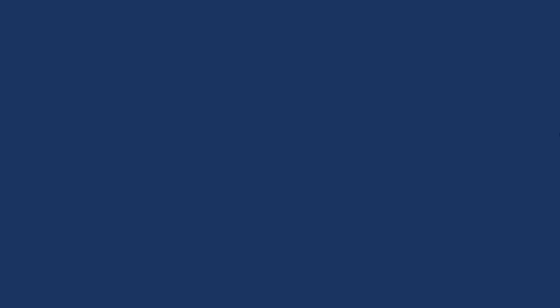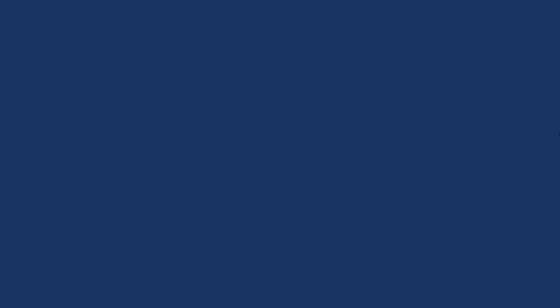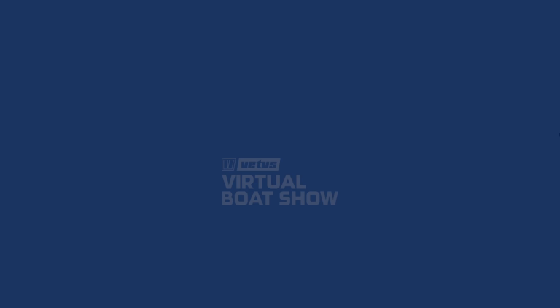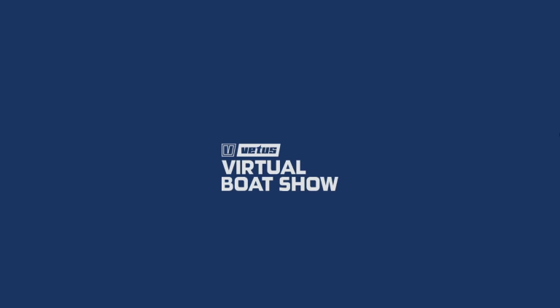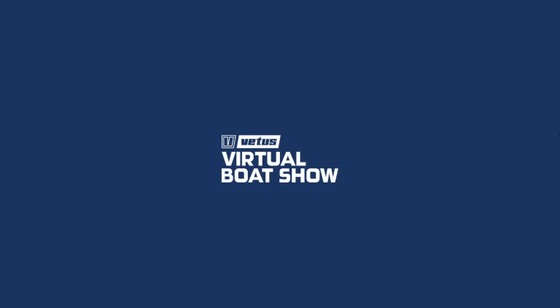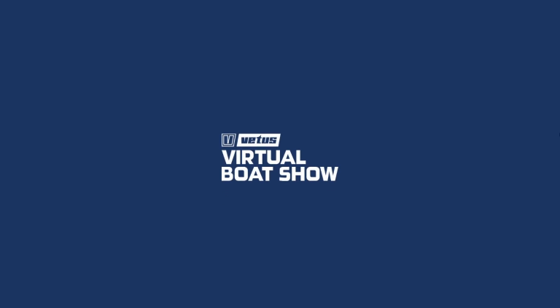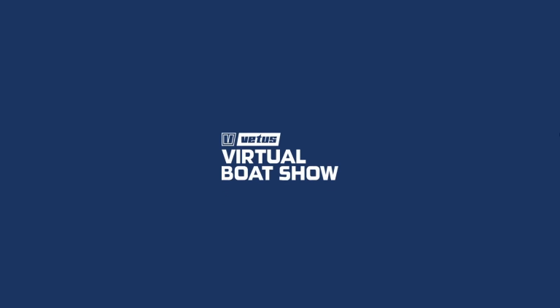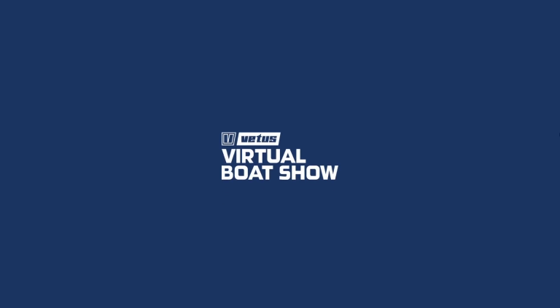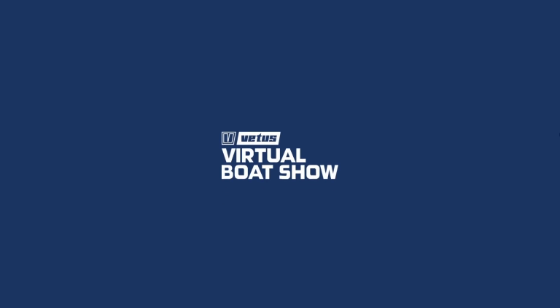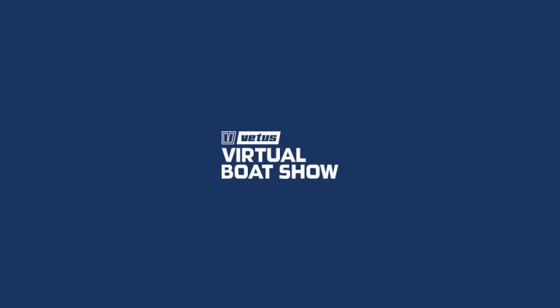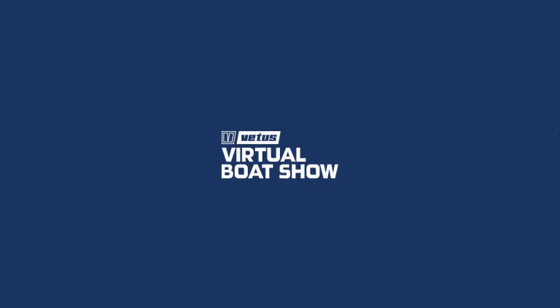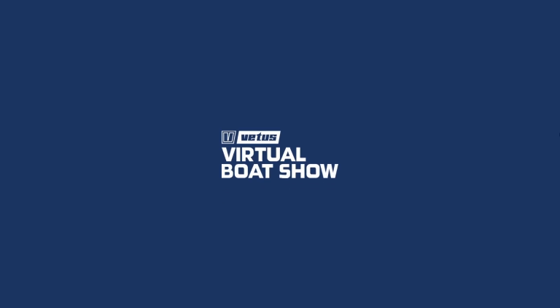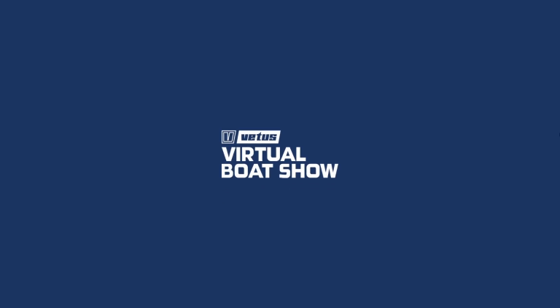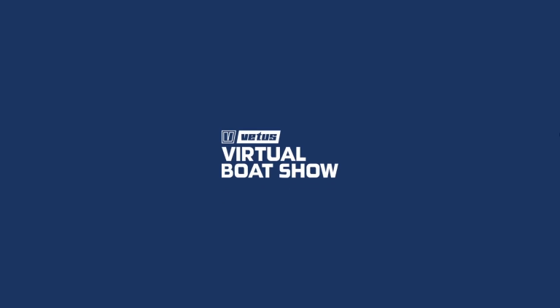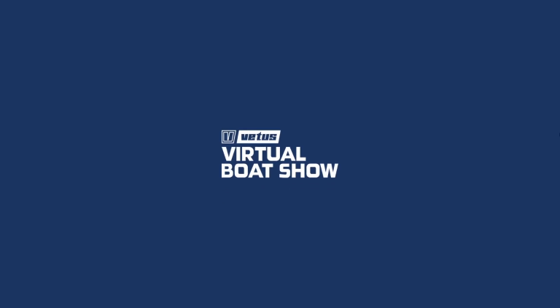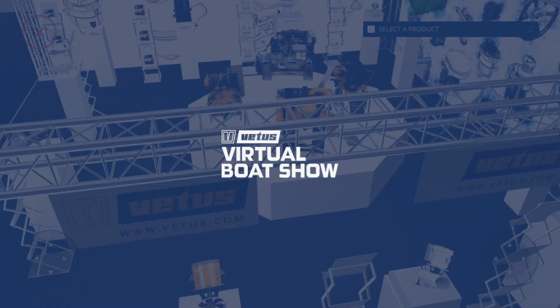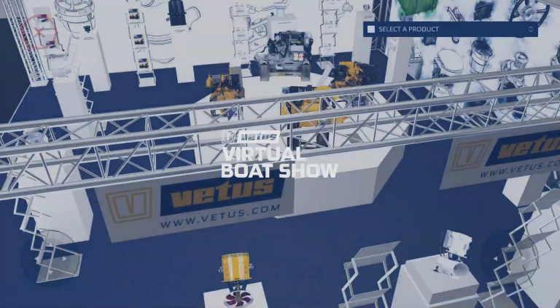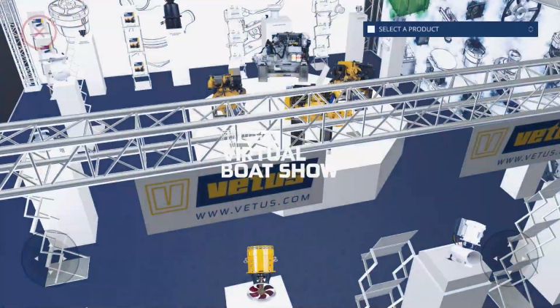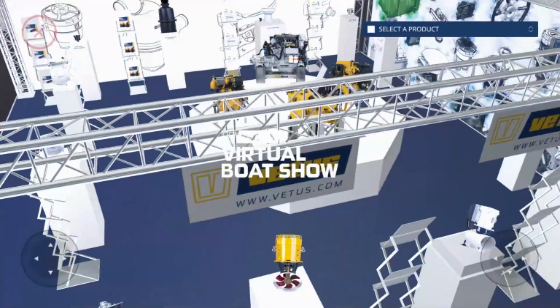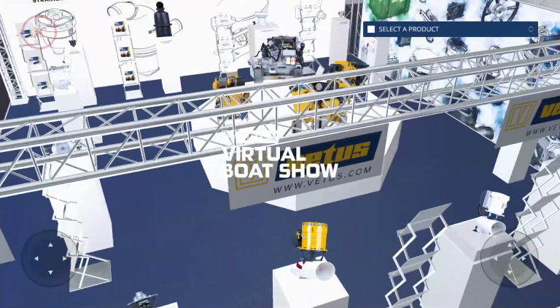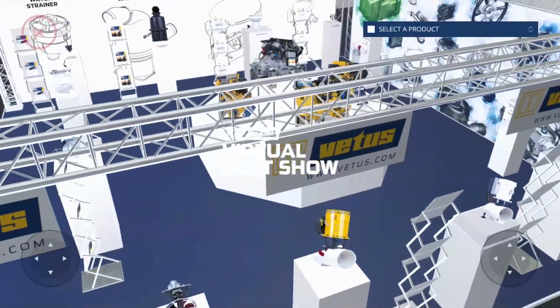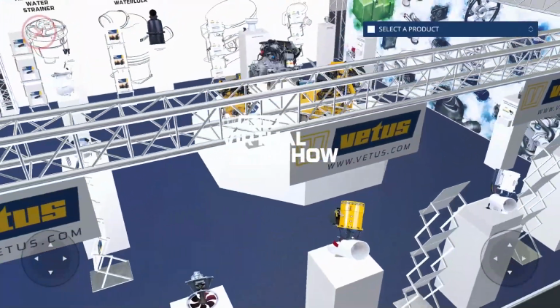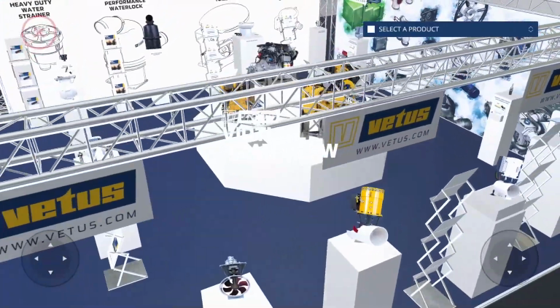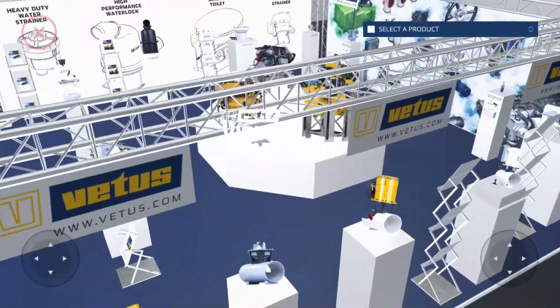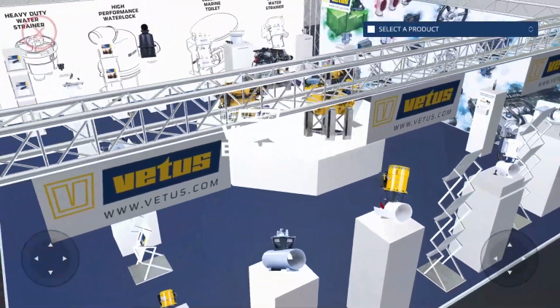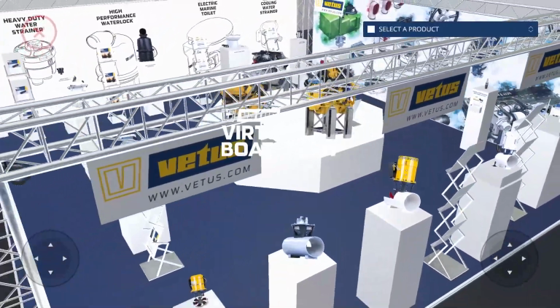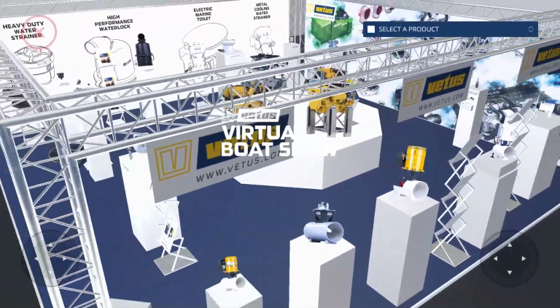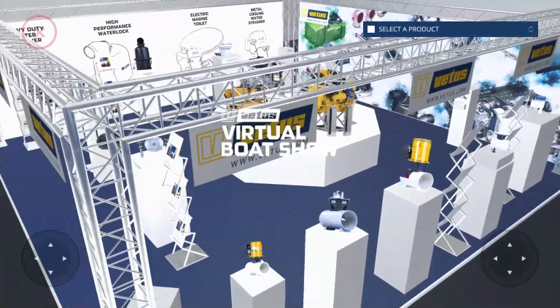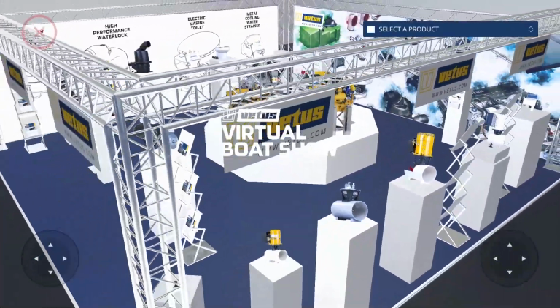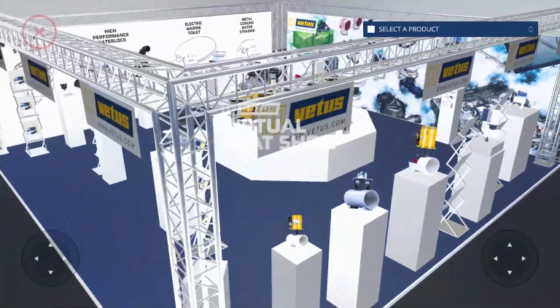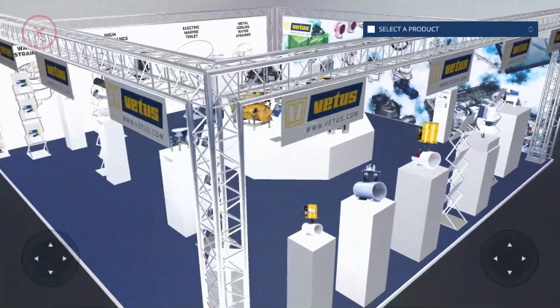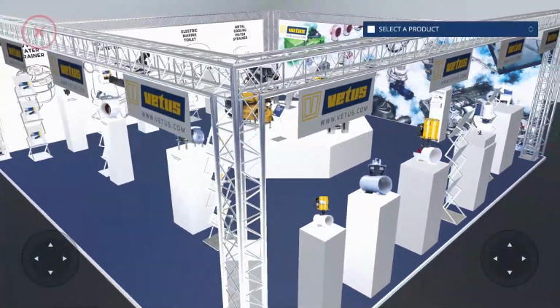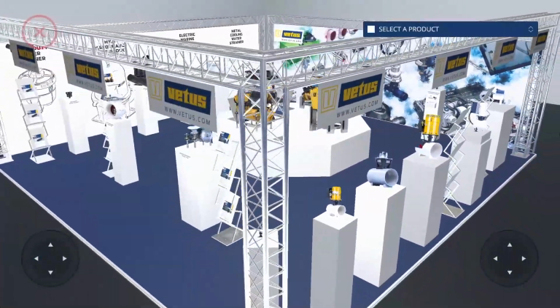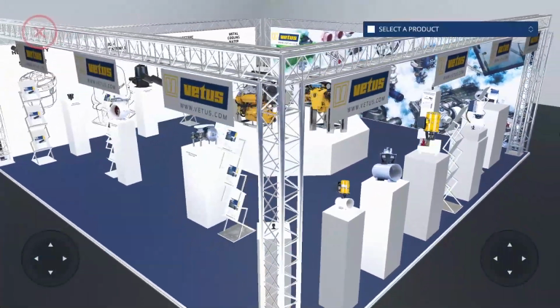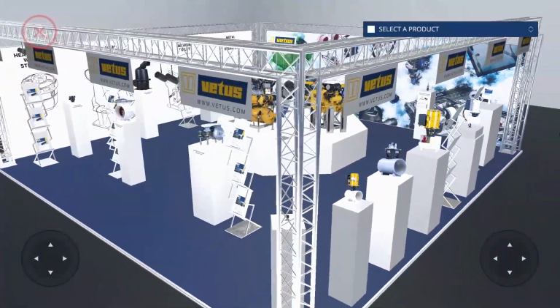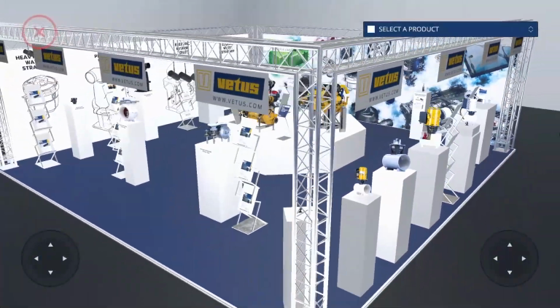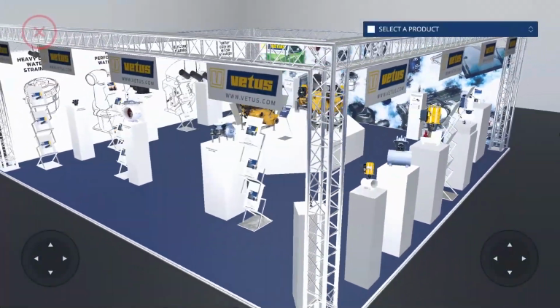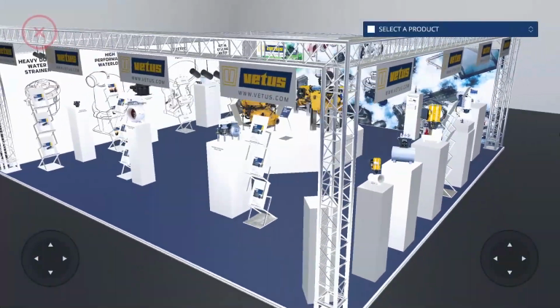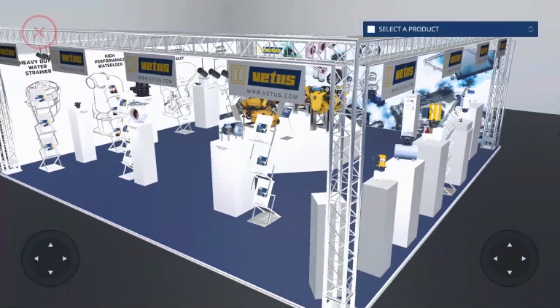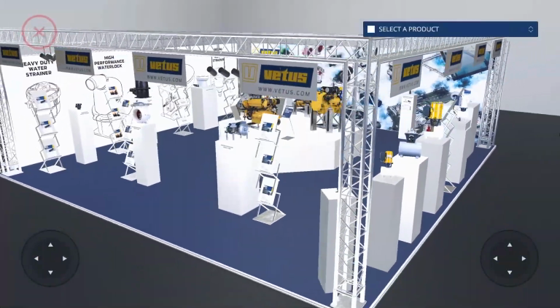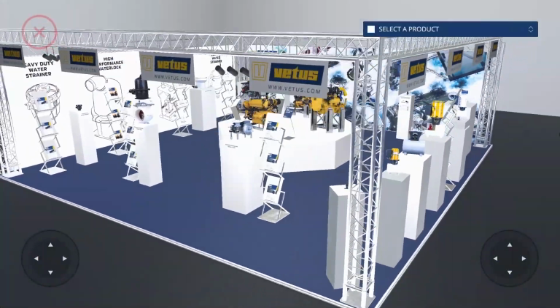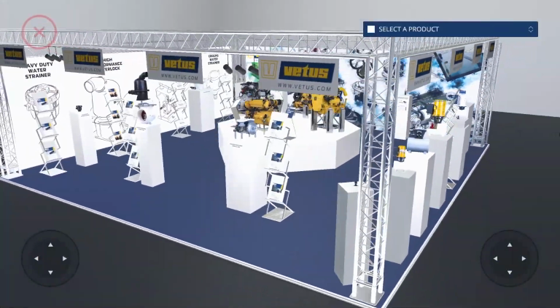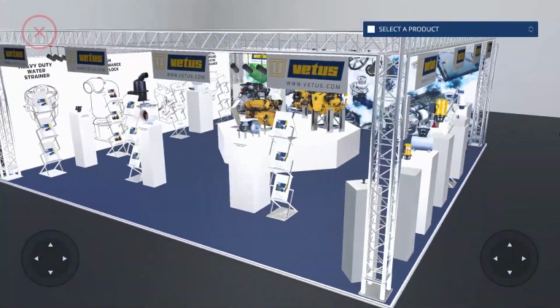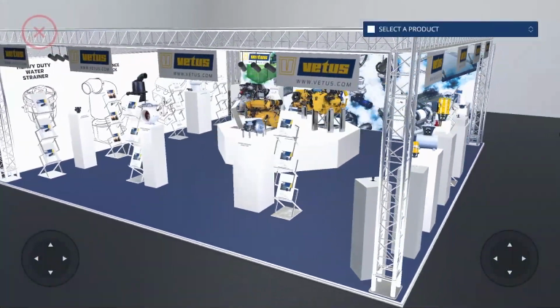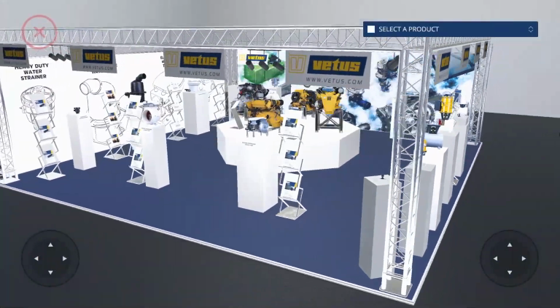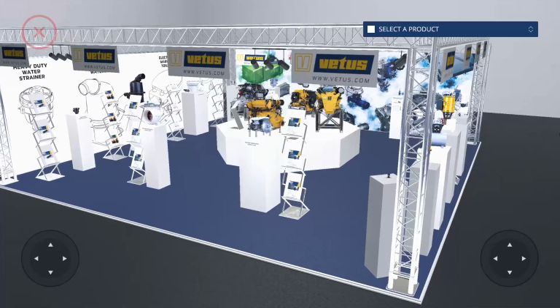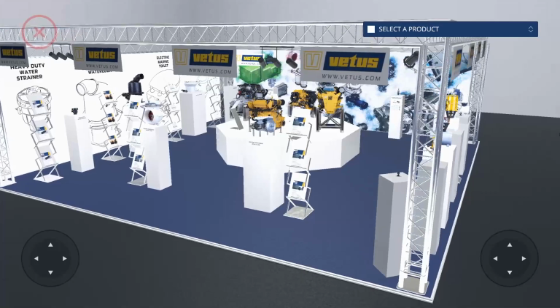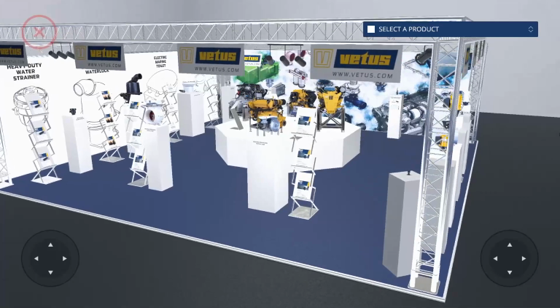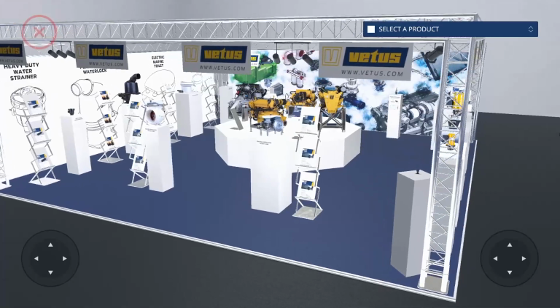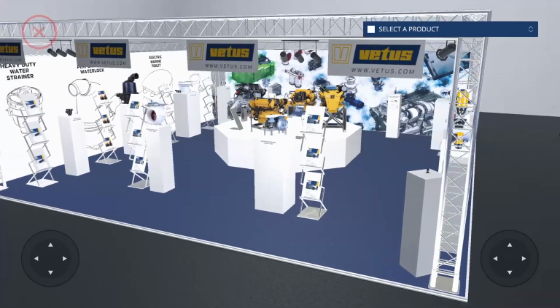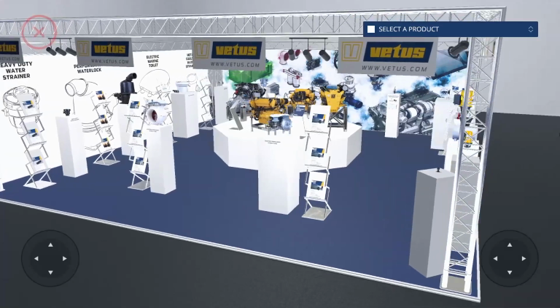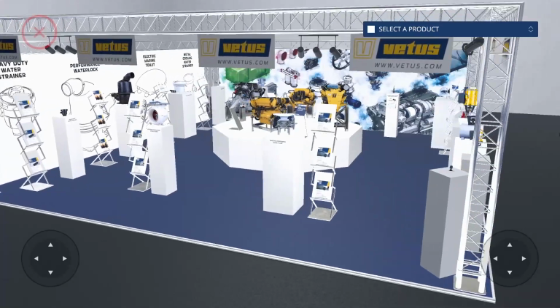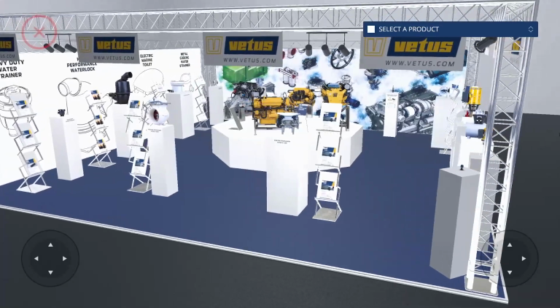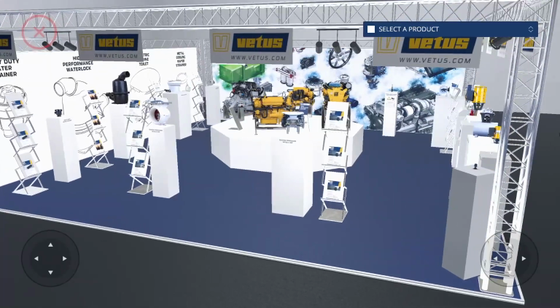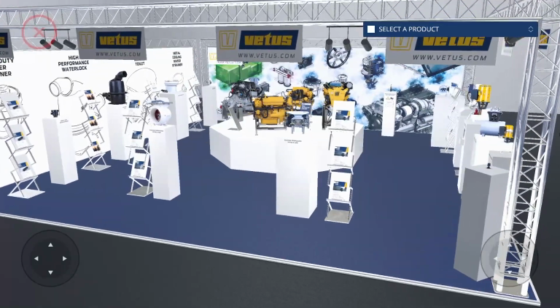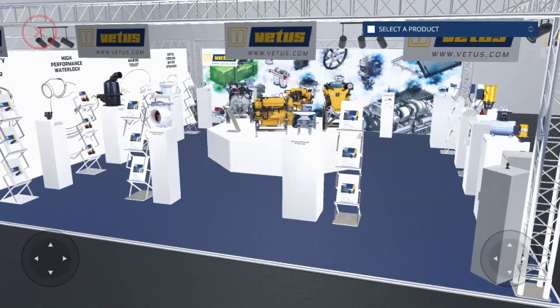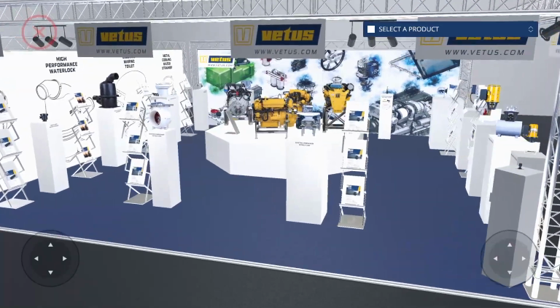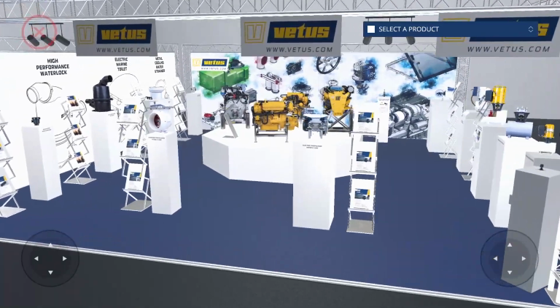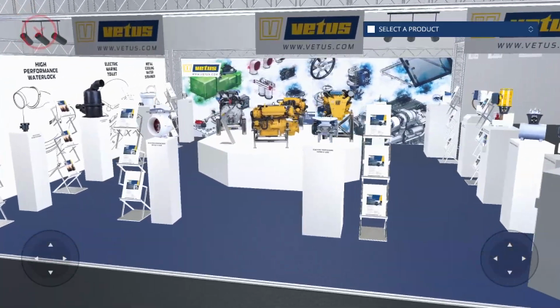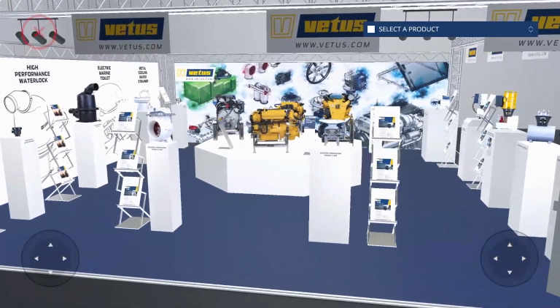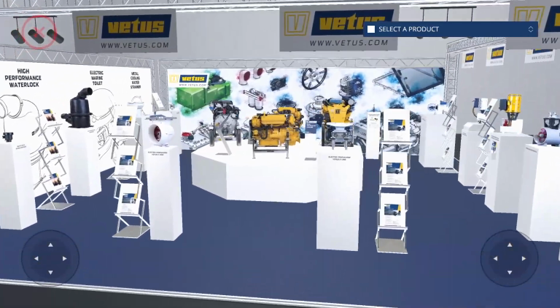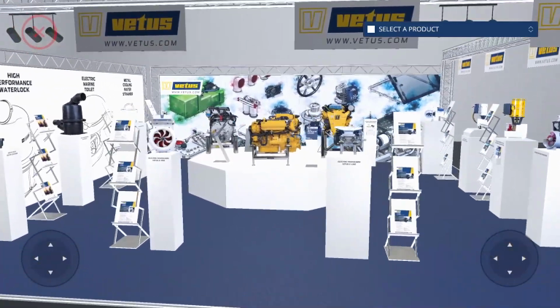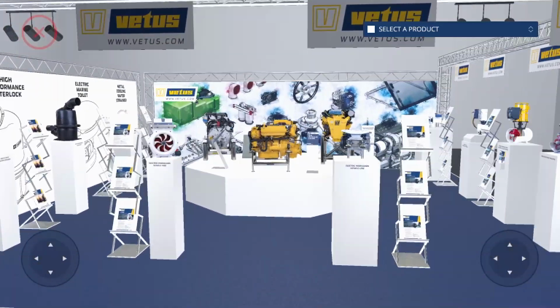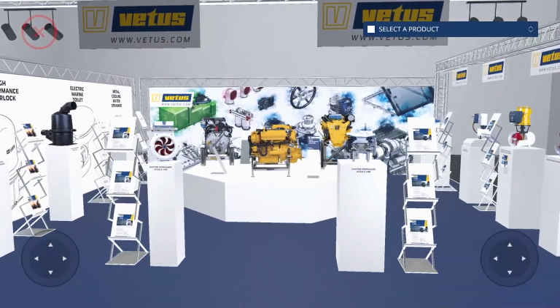Welcome to Vitas Virtual Boat Show, where you can walk the show floor and view our latest products from the comfort of your home.